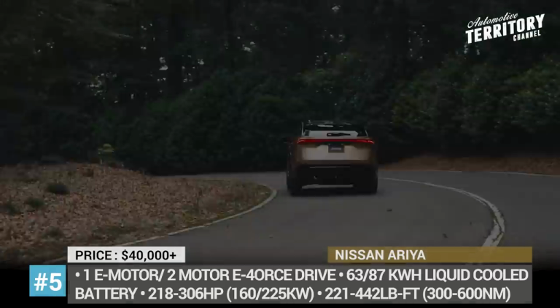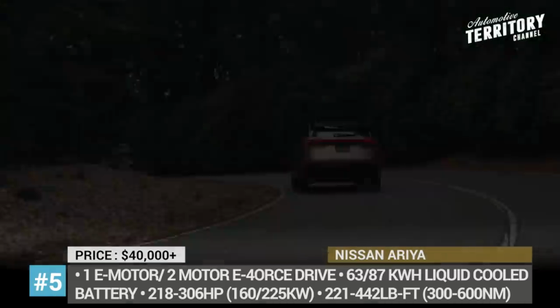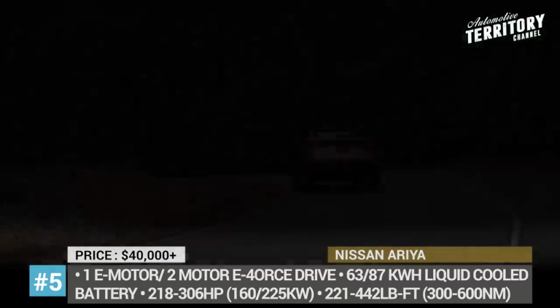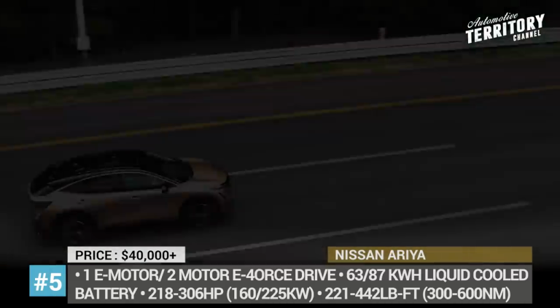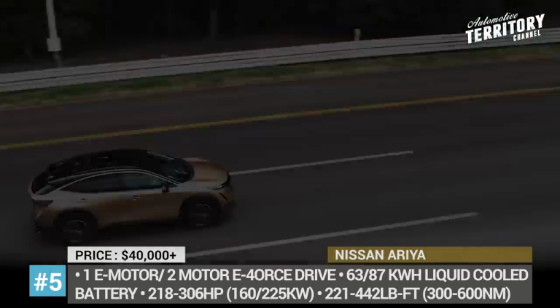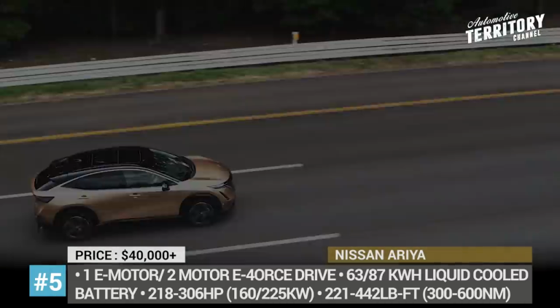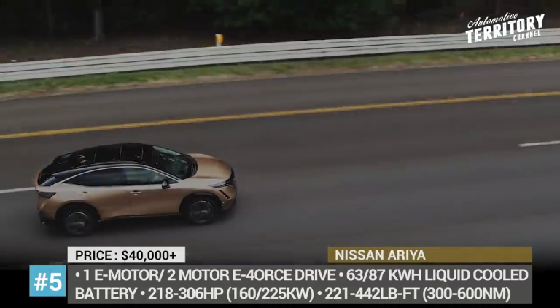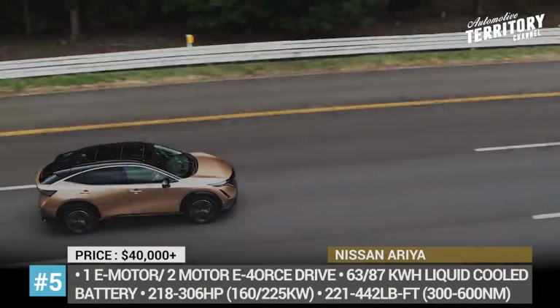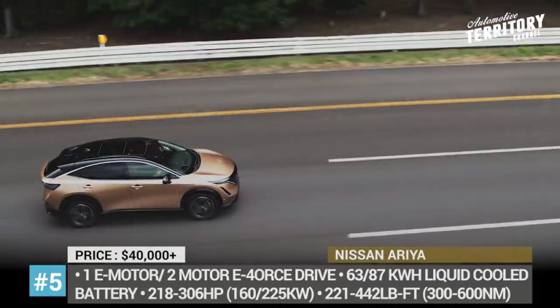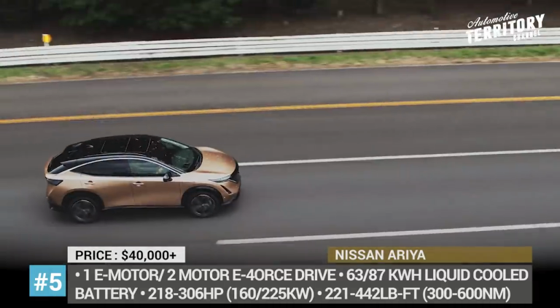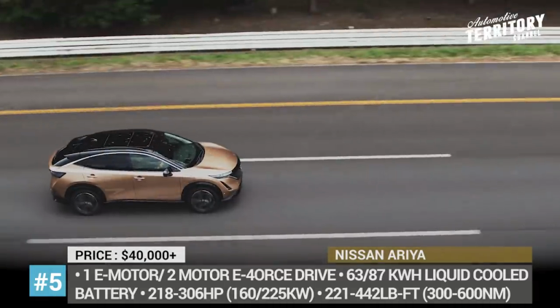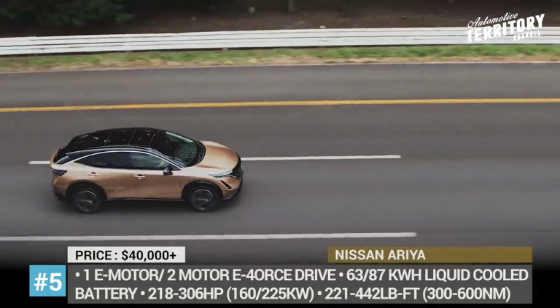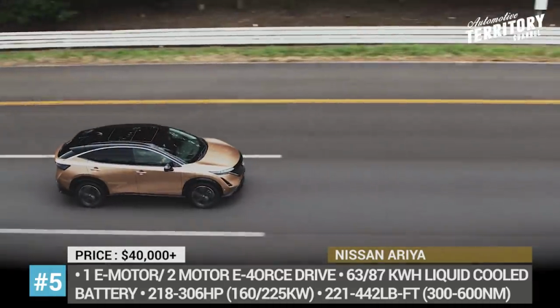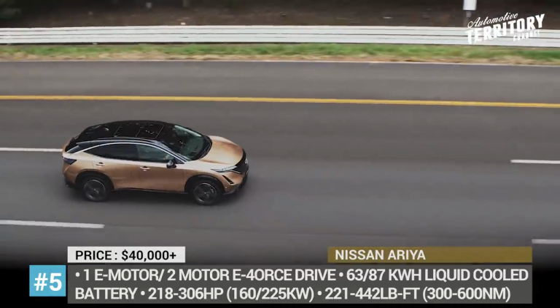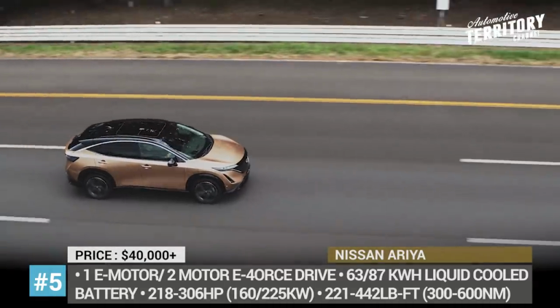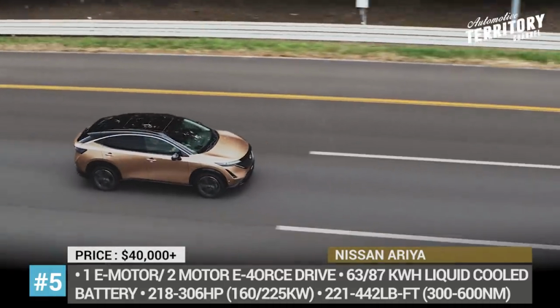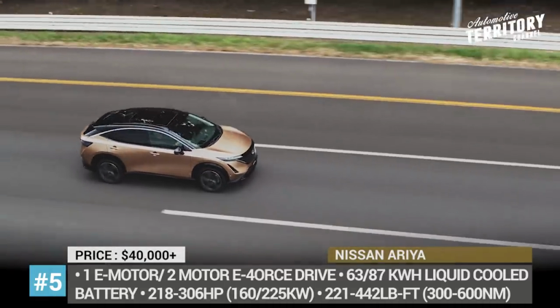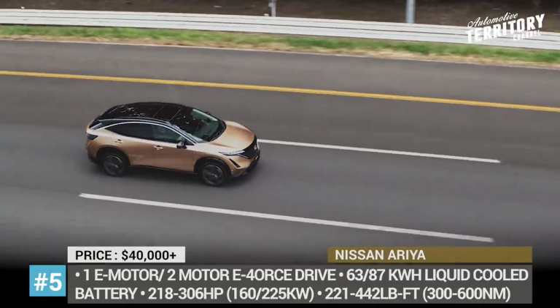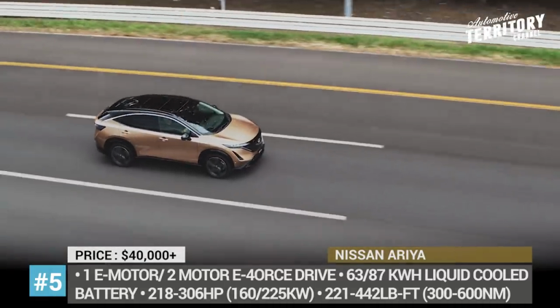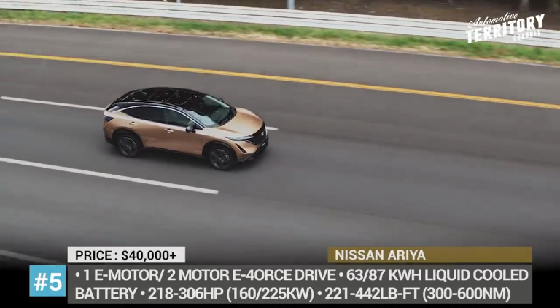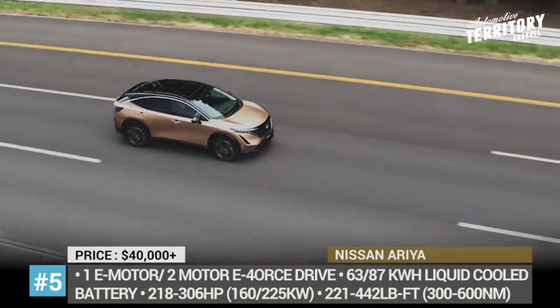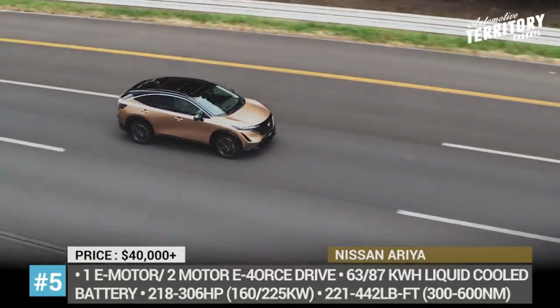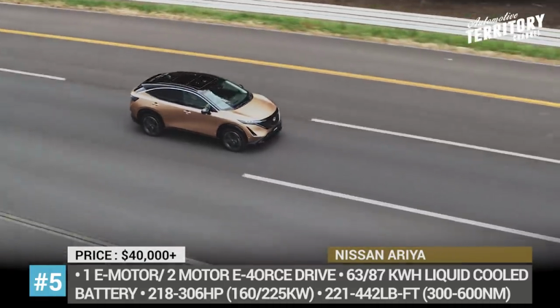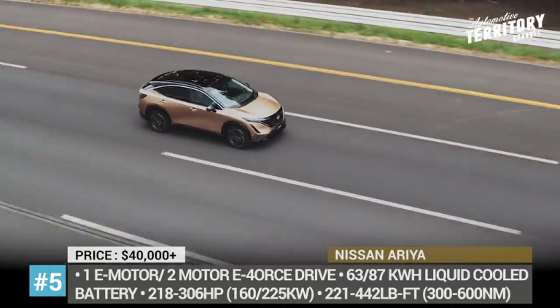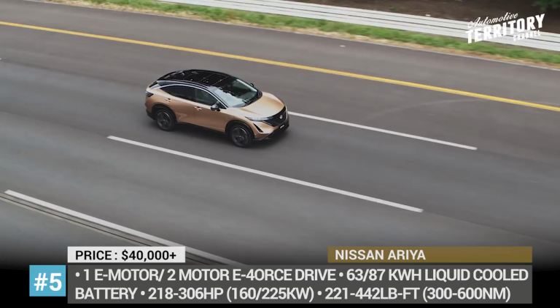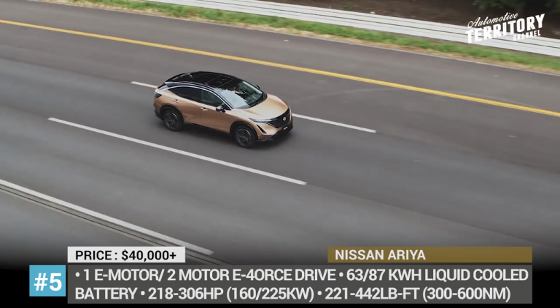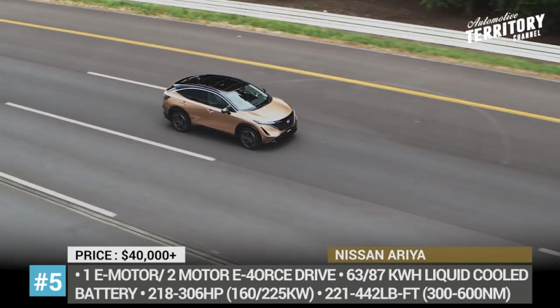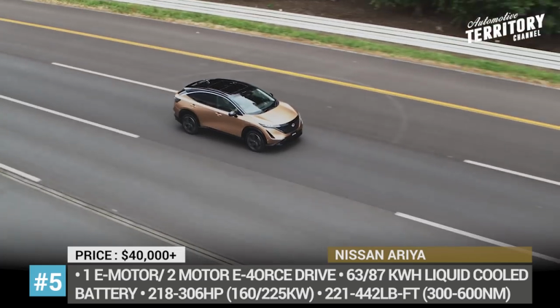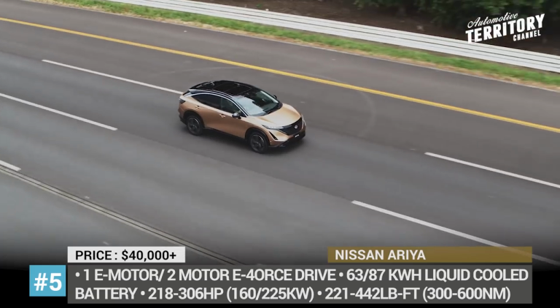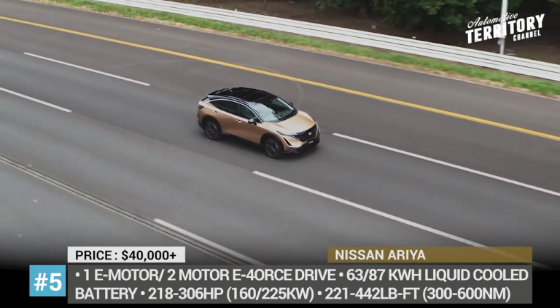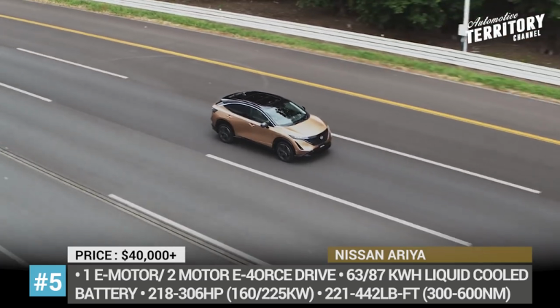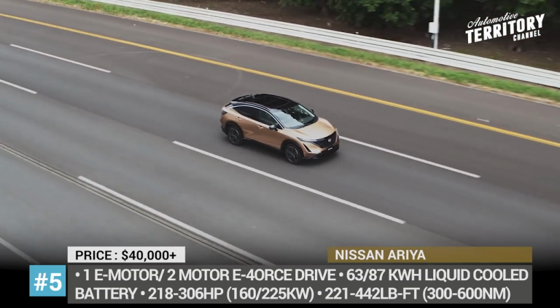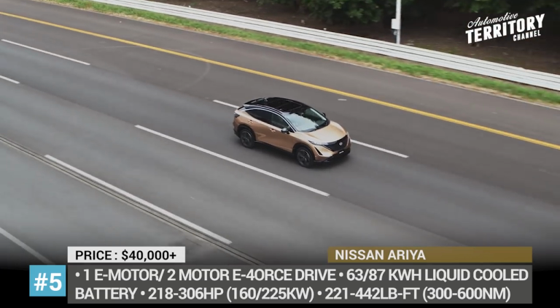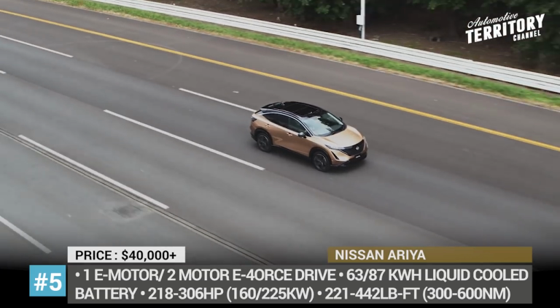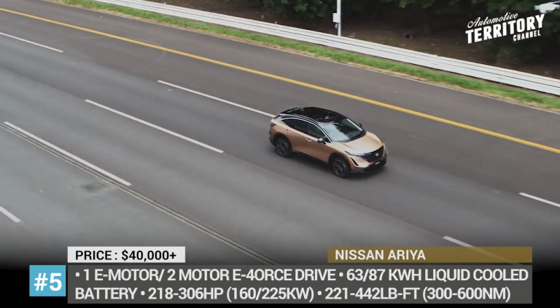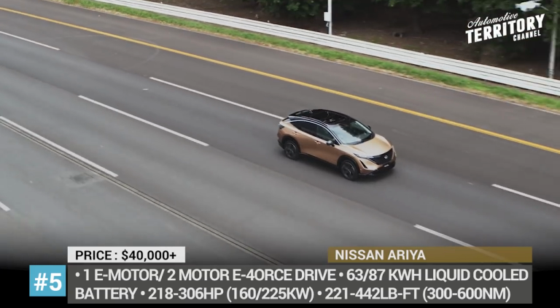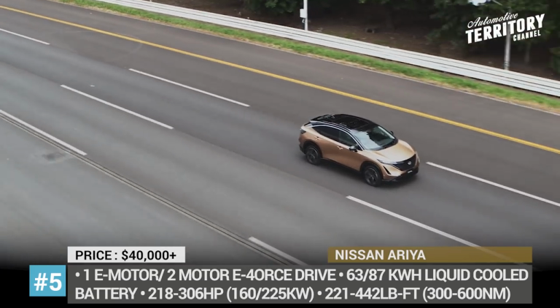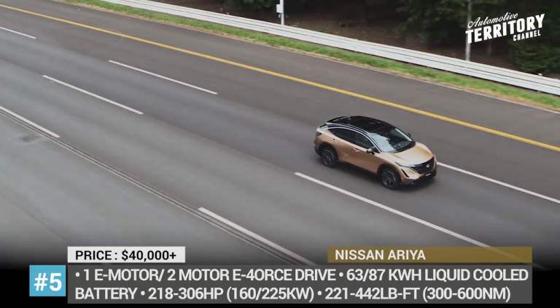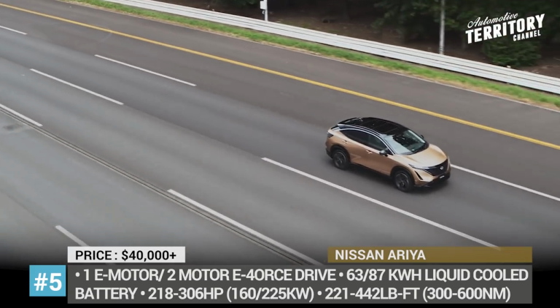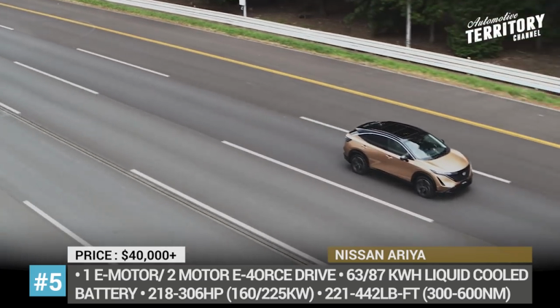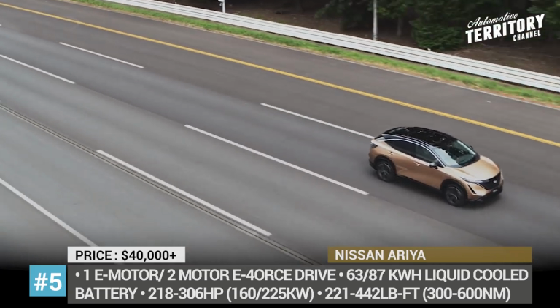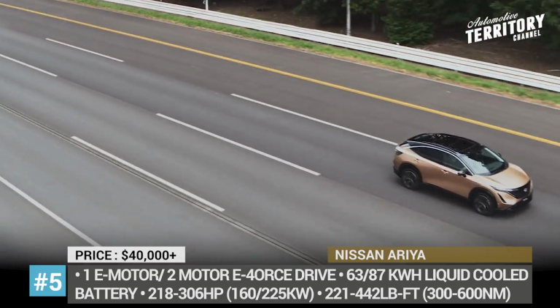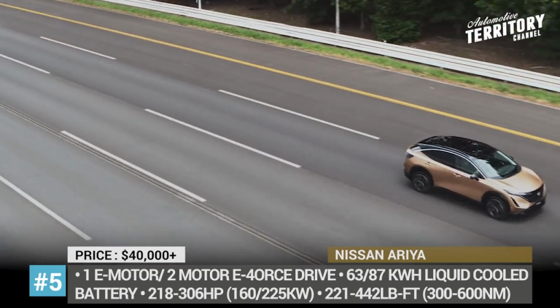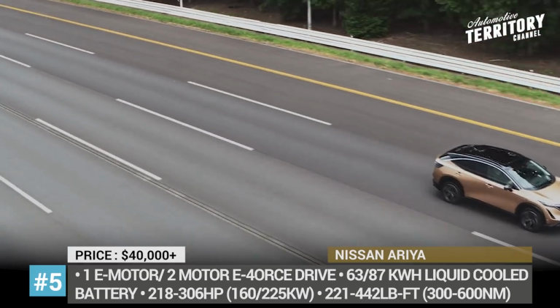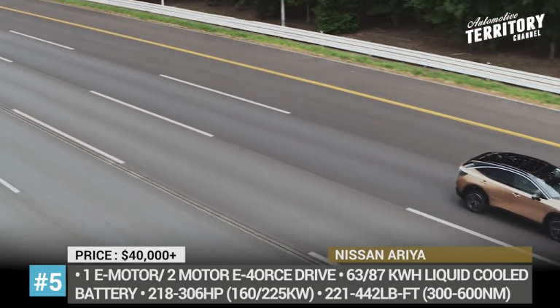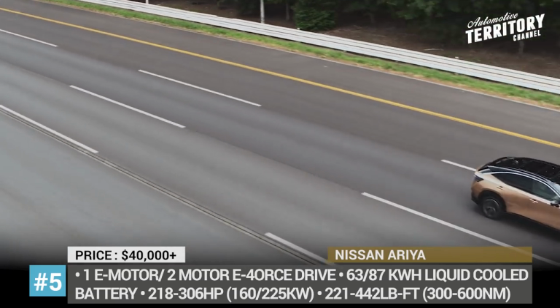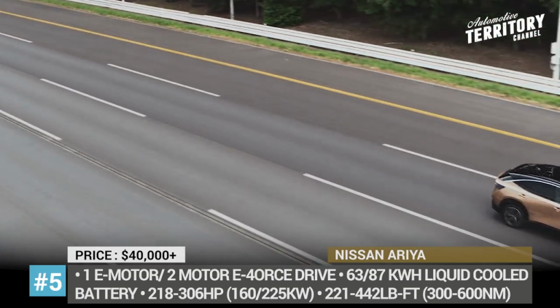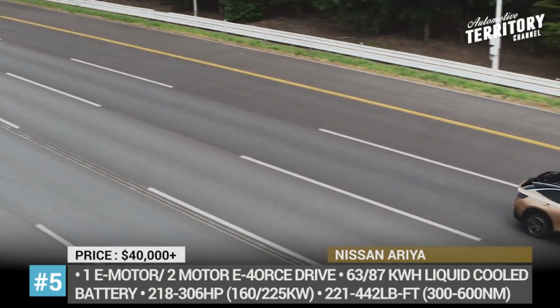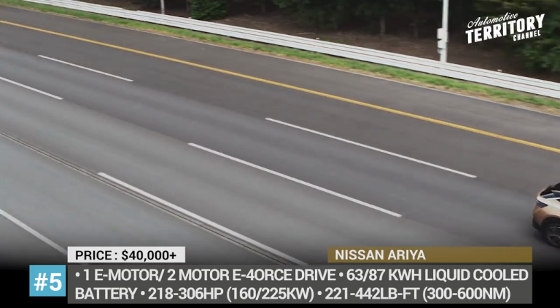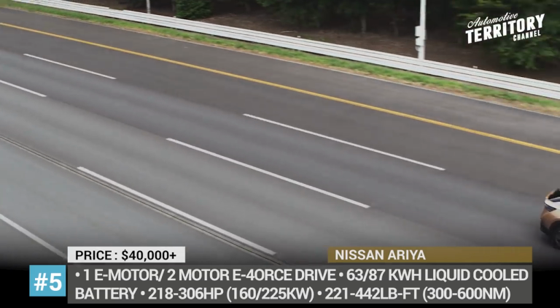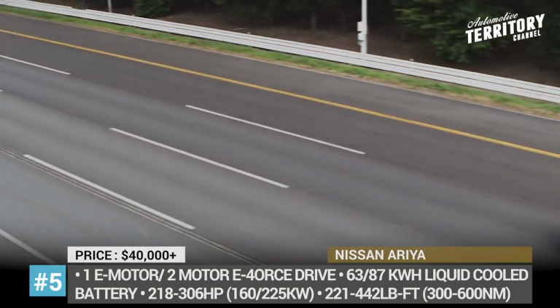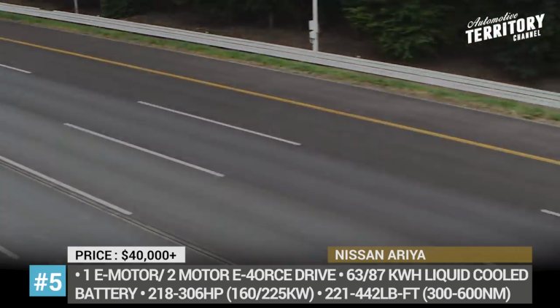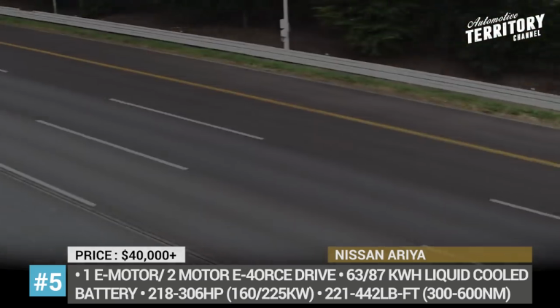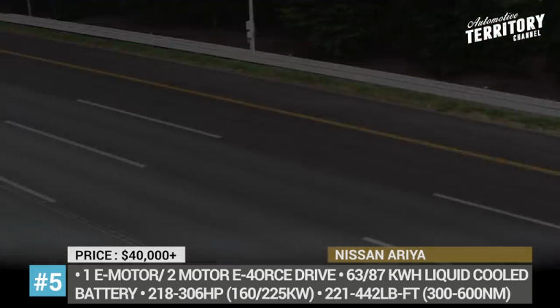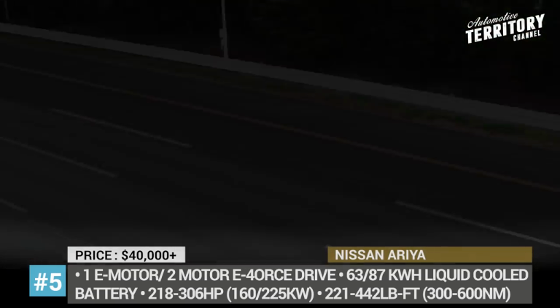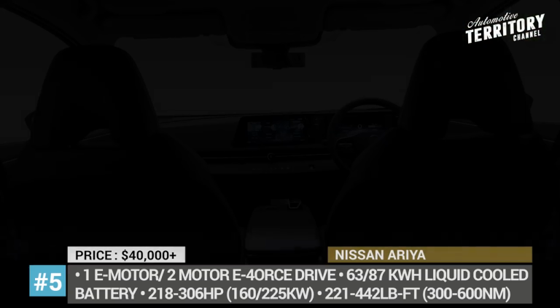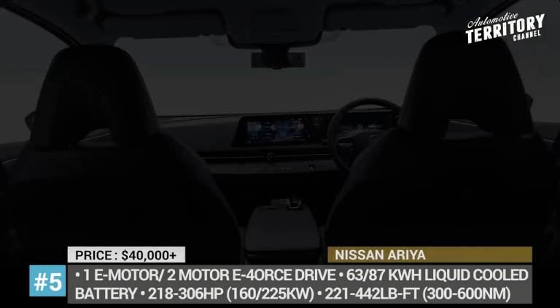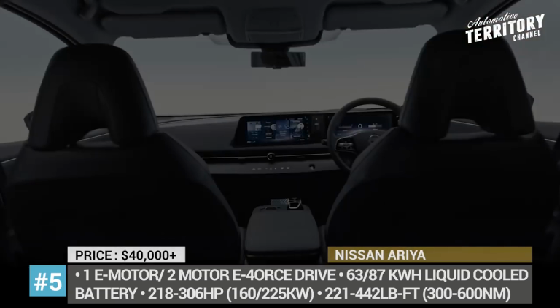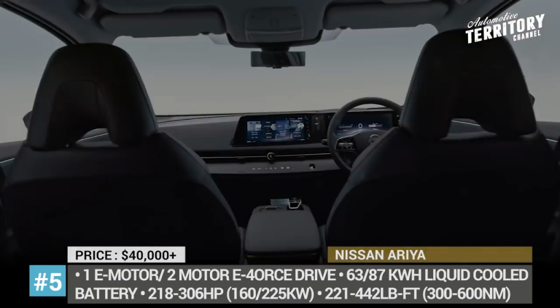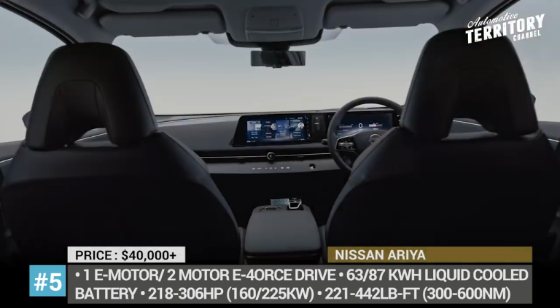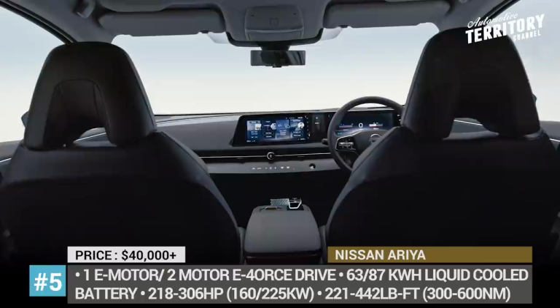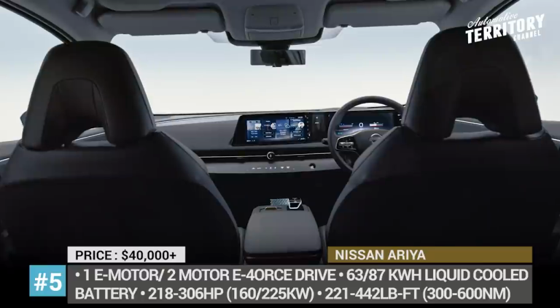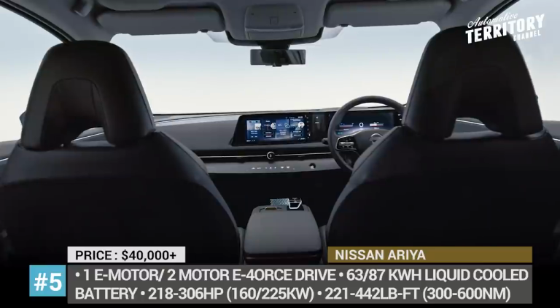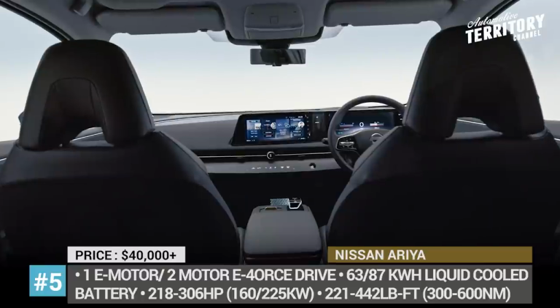Inside, the crossover features the latest infotainment technology as well as the new ProPilot 2.0 driver assist system.